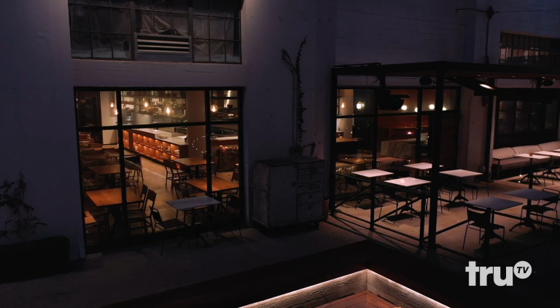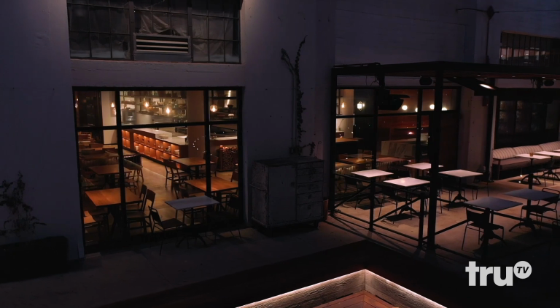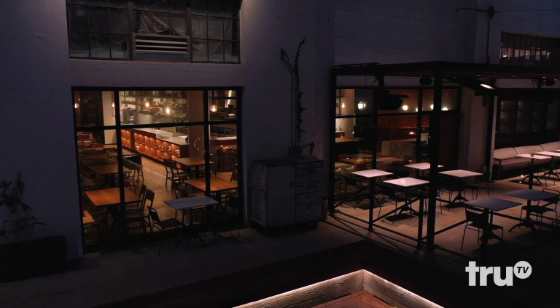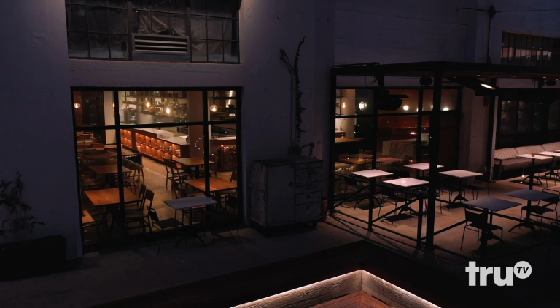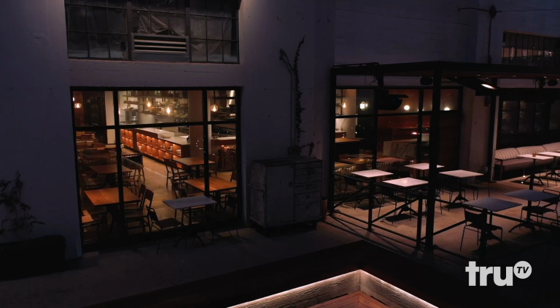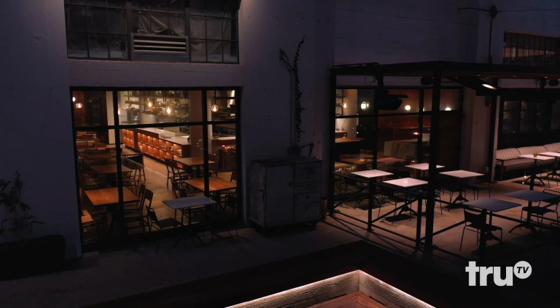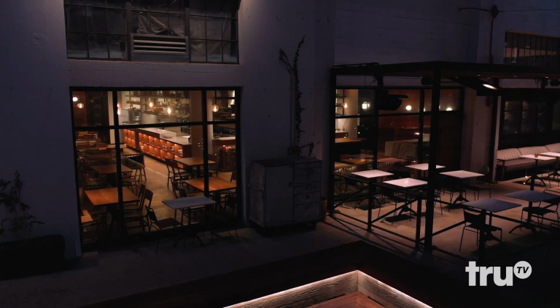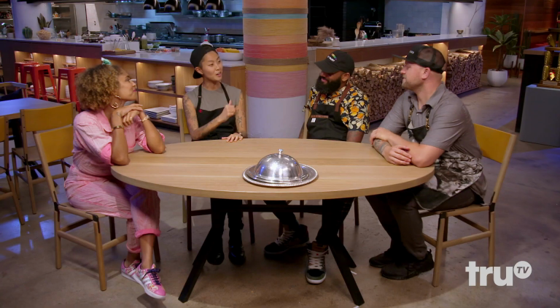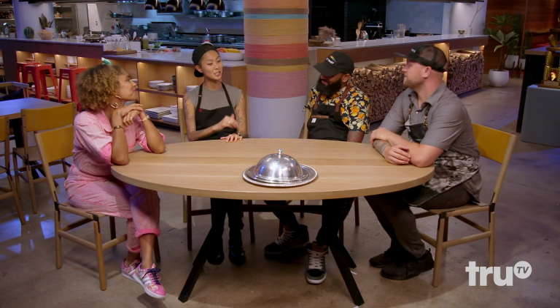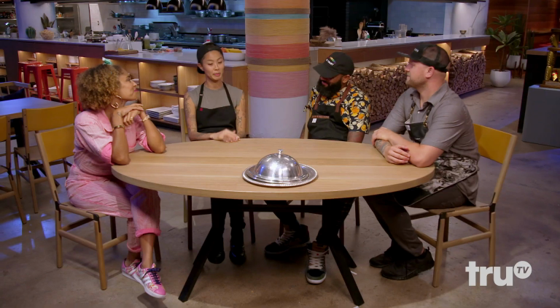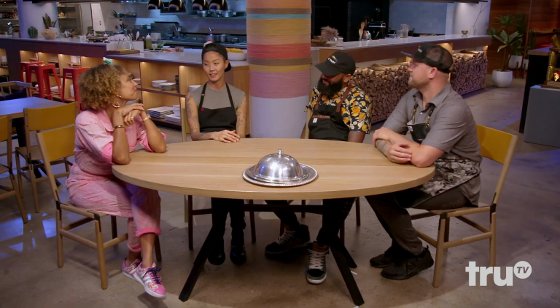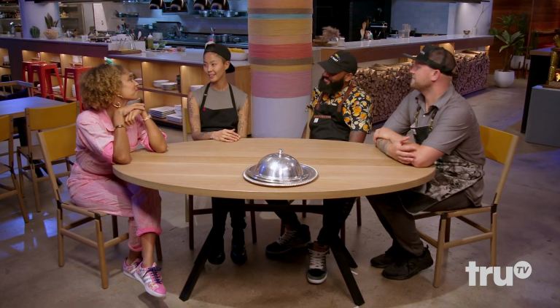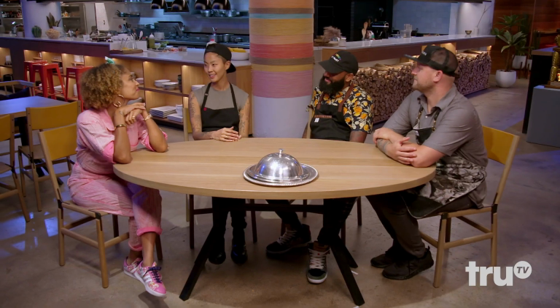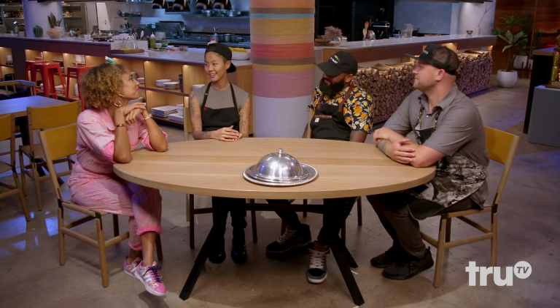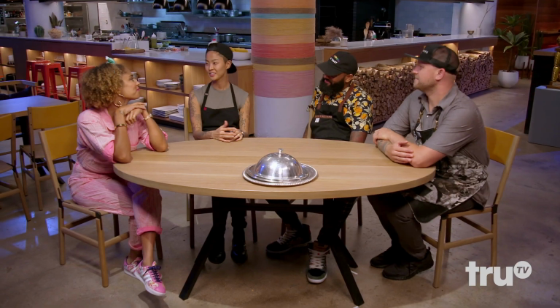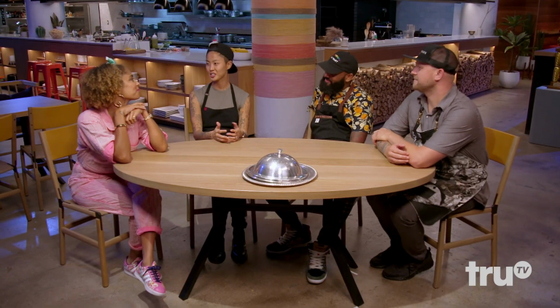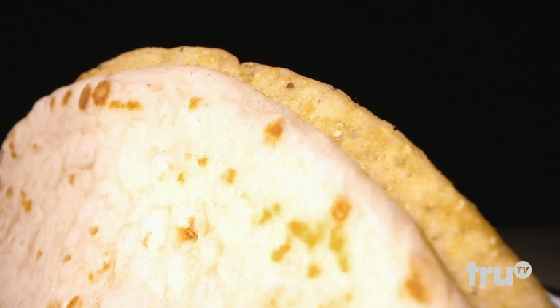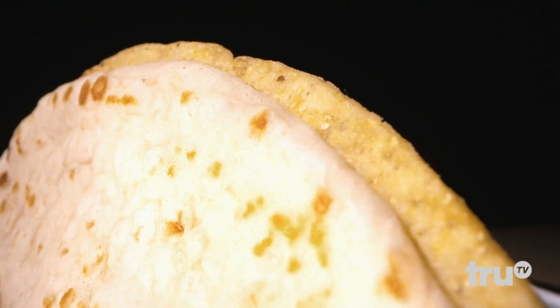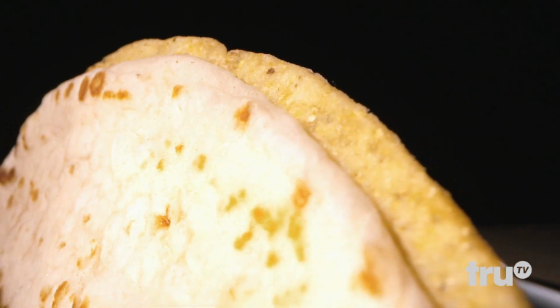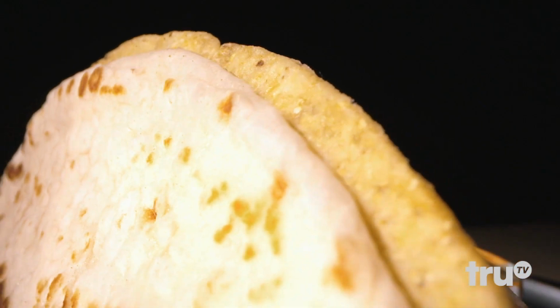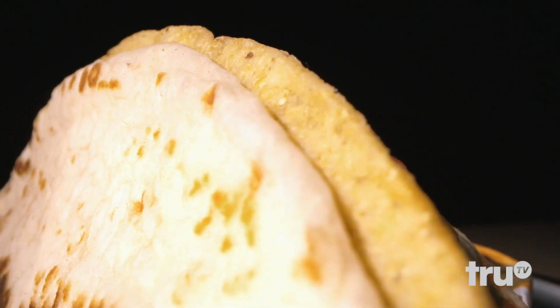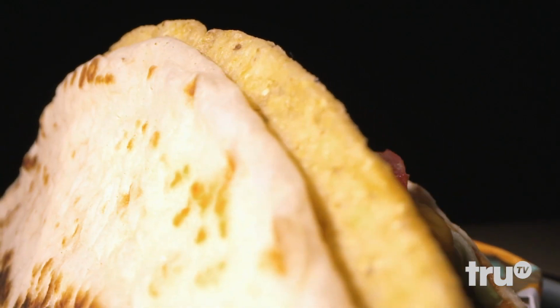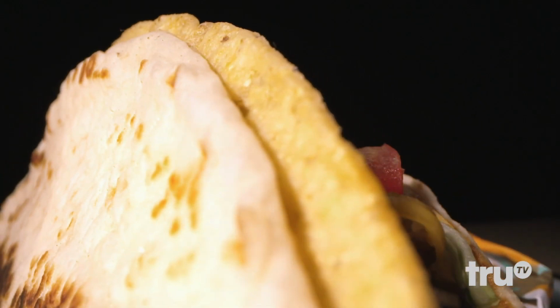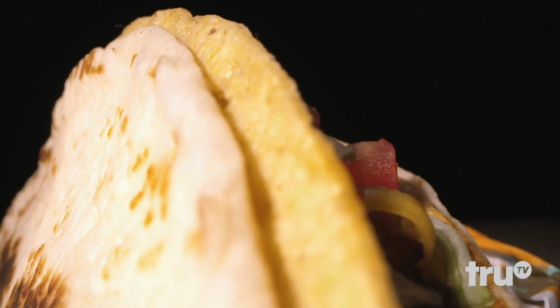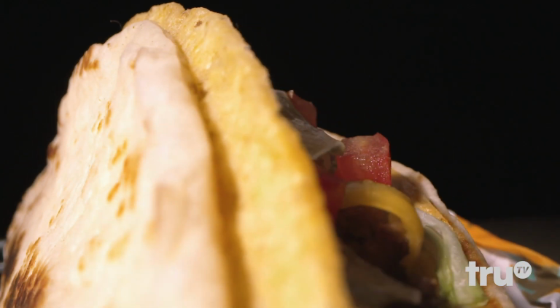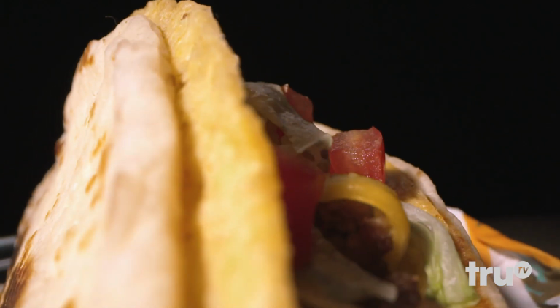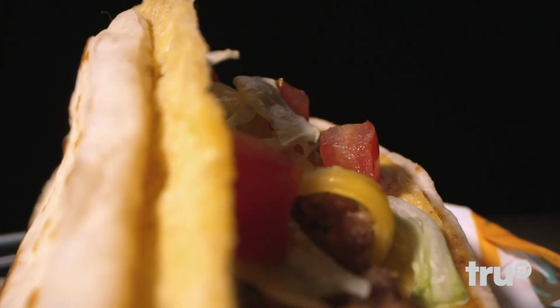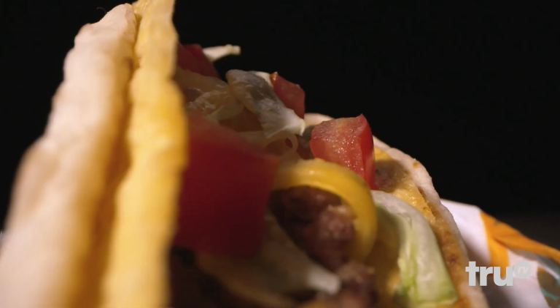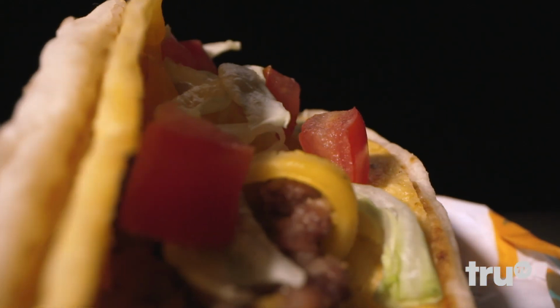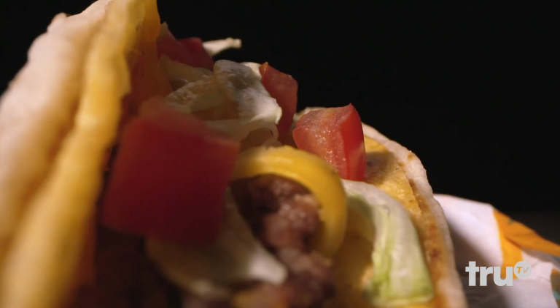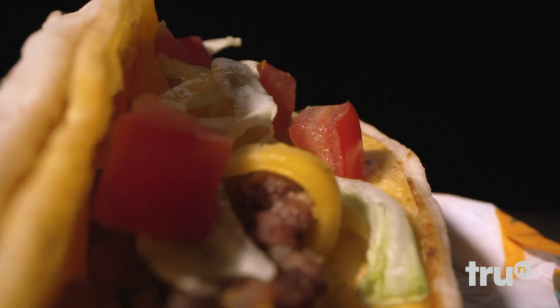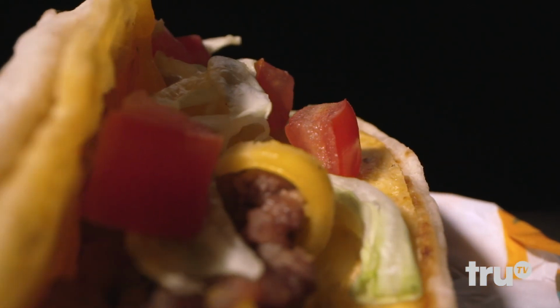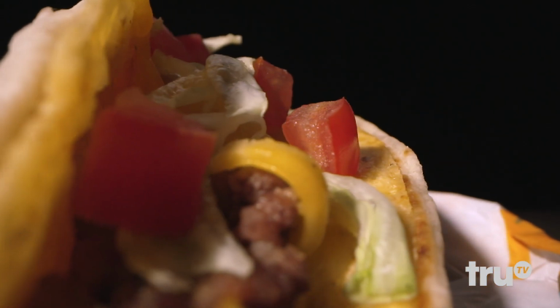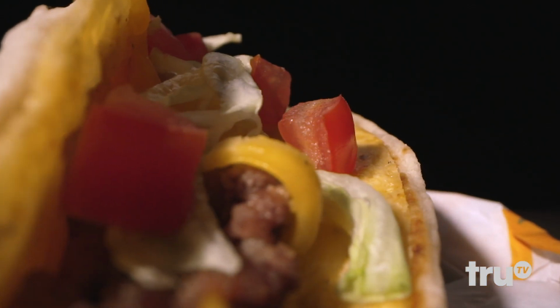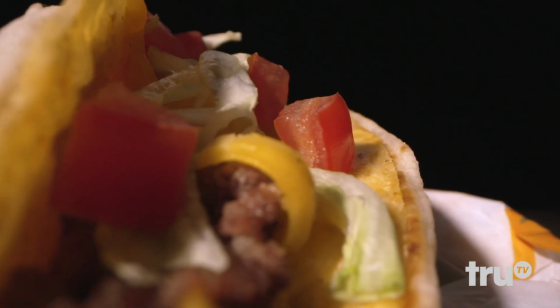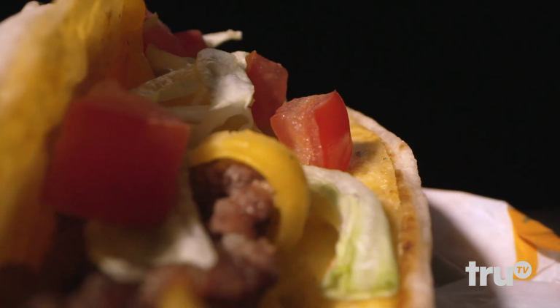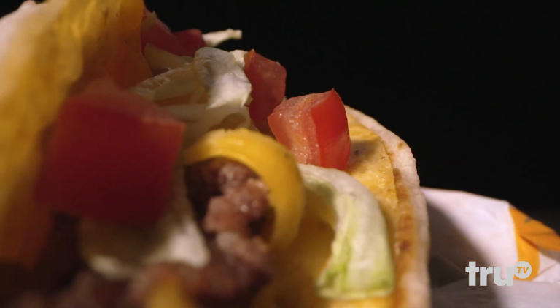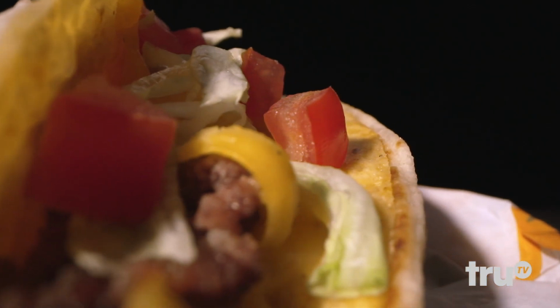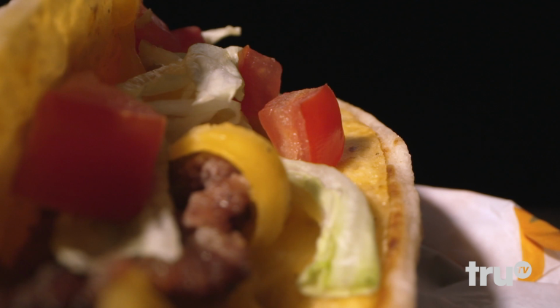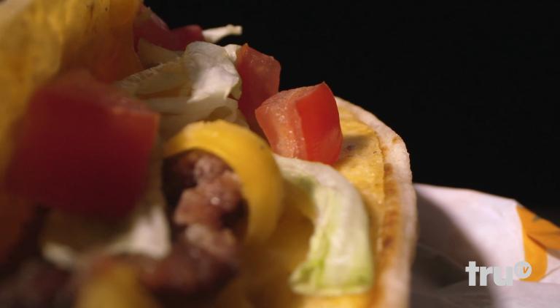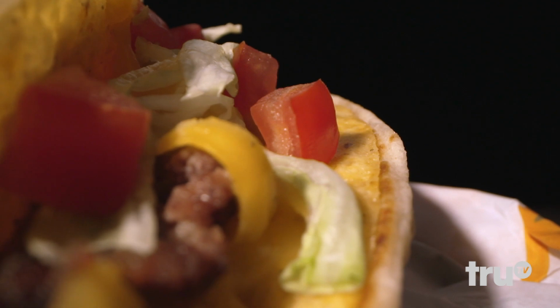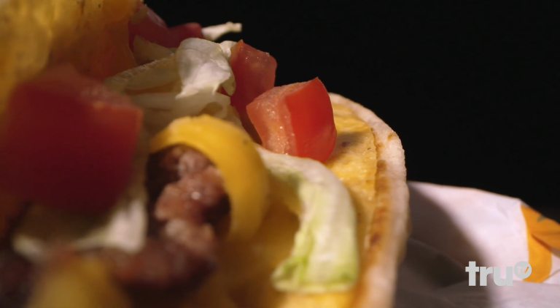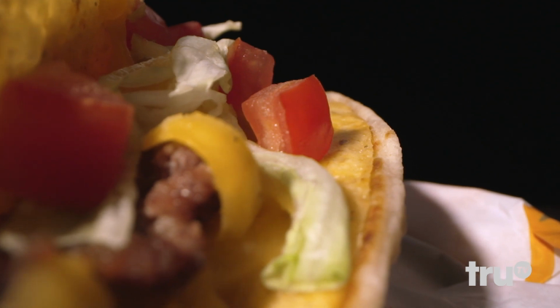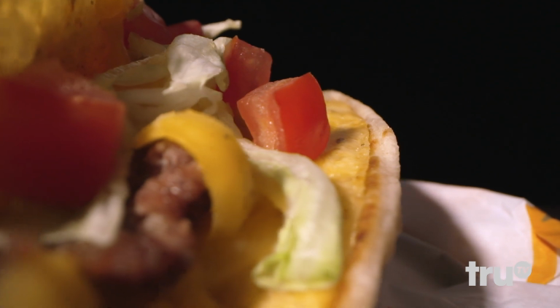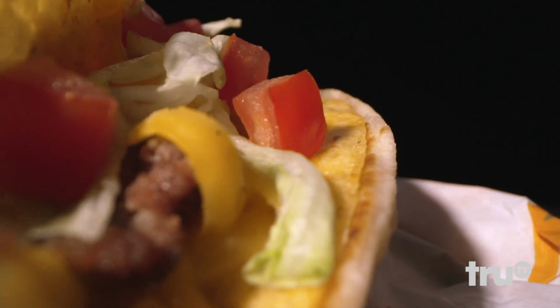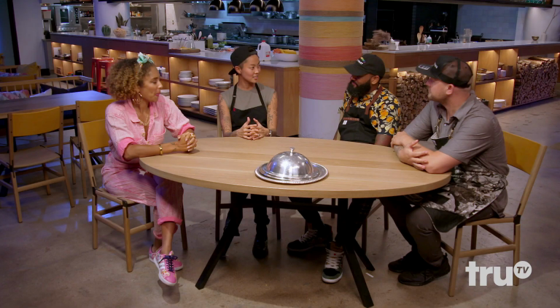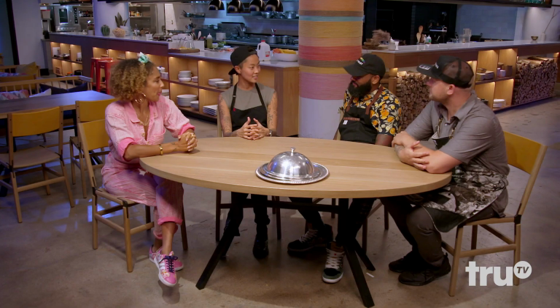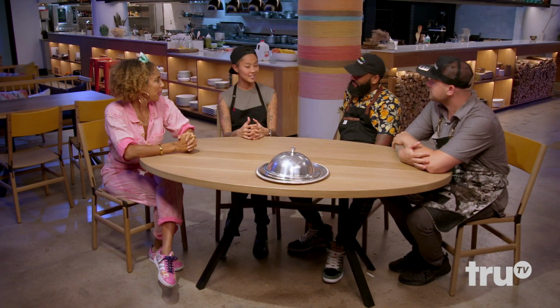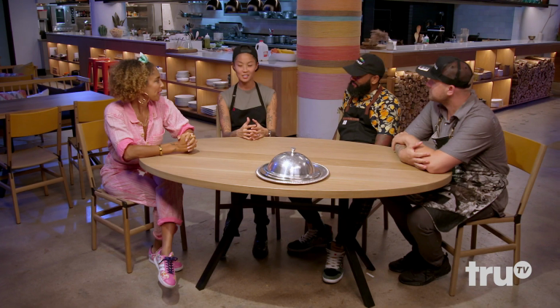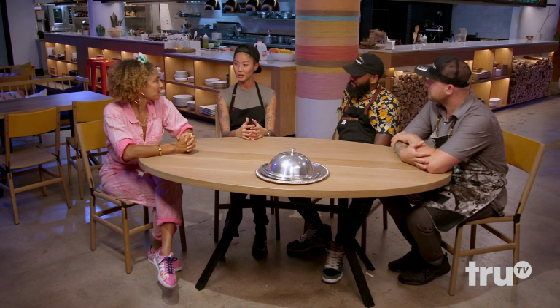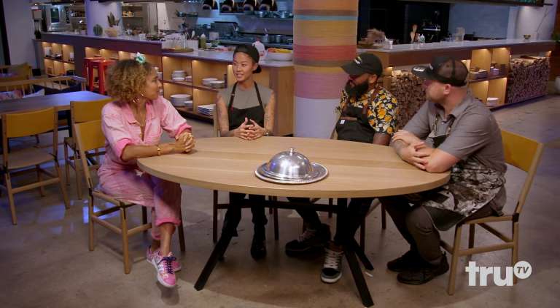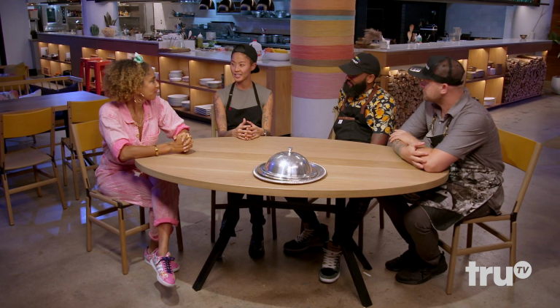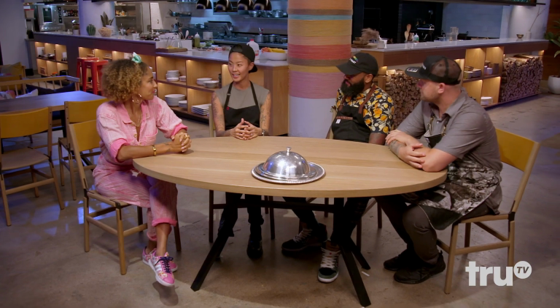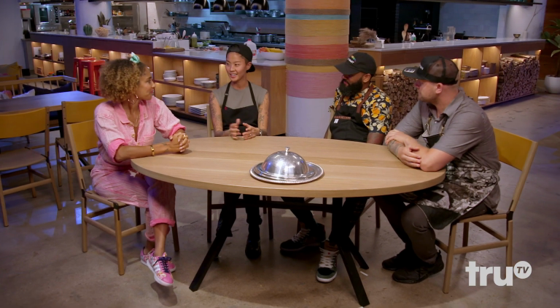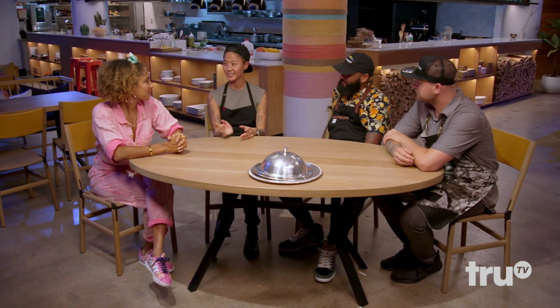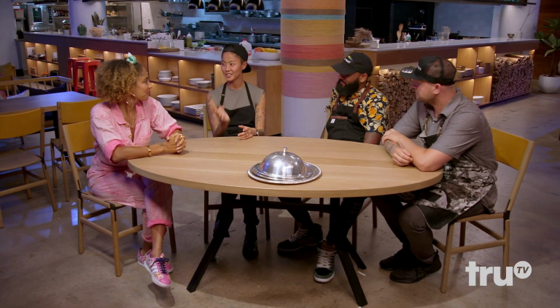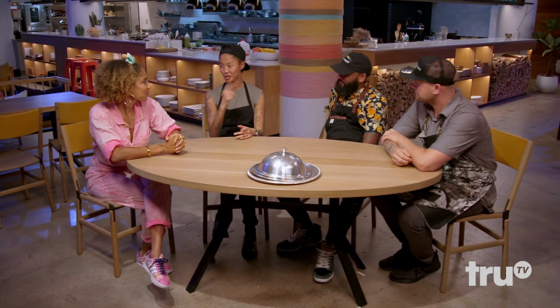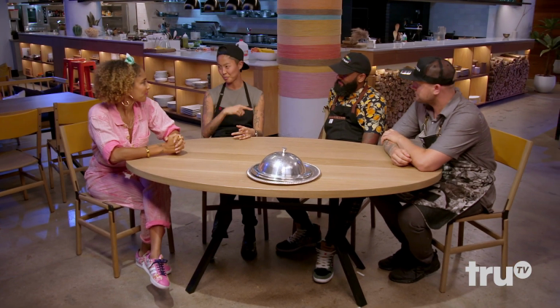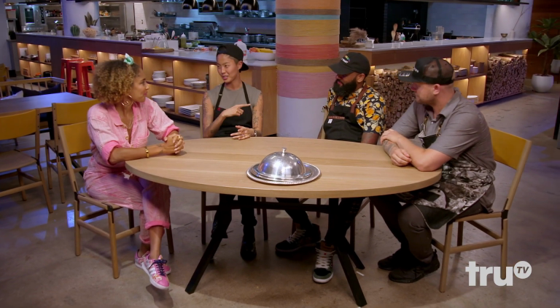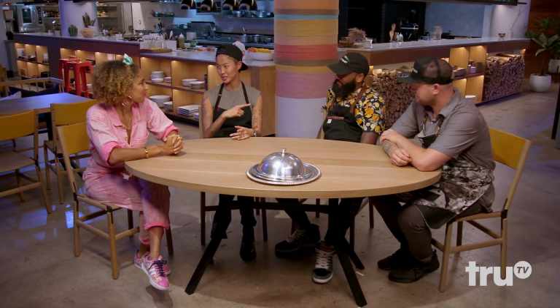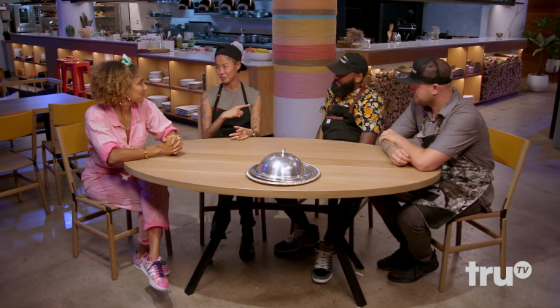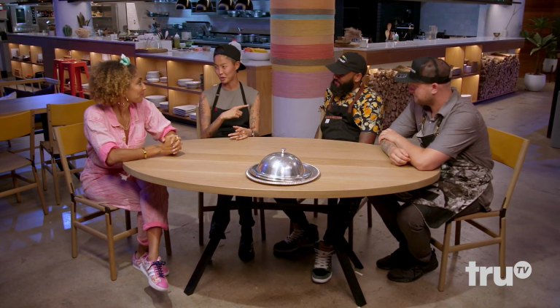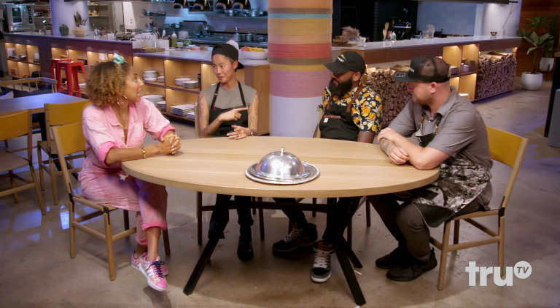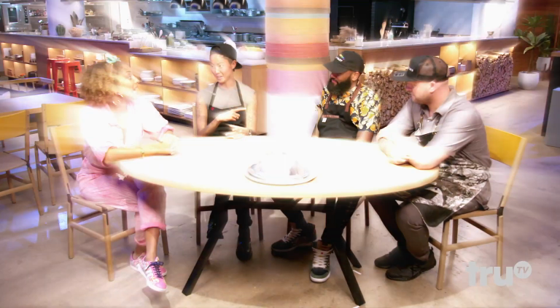We all got to put our spin on the classic cheesy gordita crunch. The winner of this round is going to get the championship trophy.